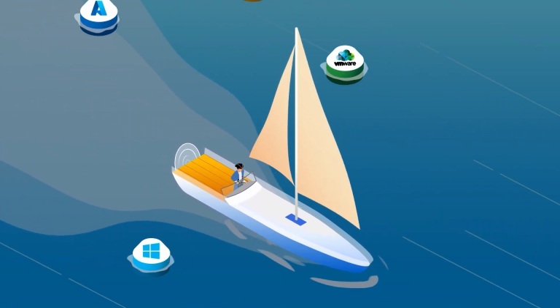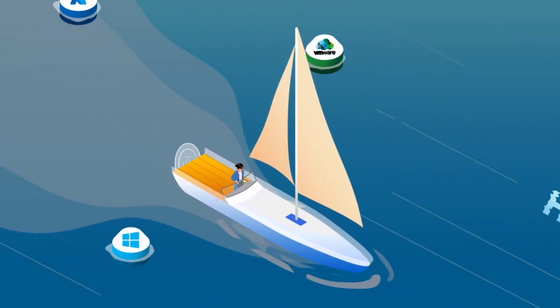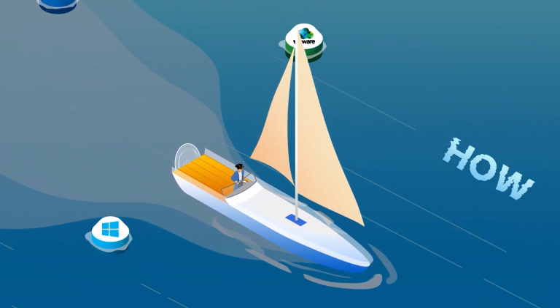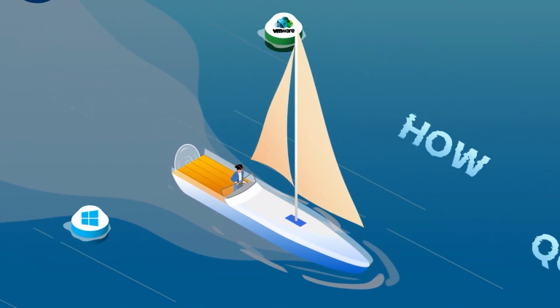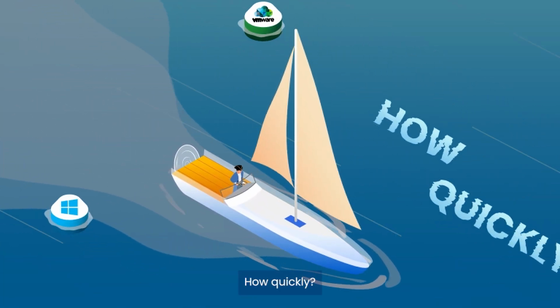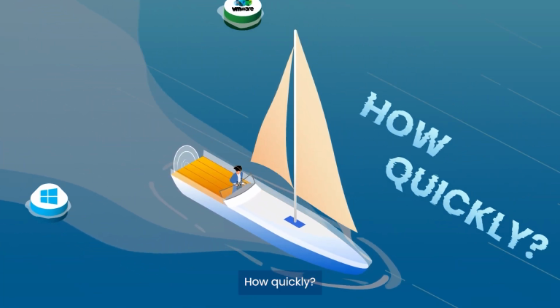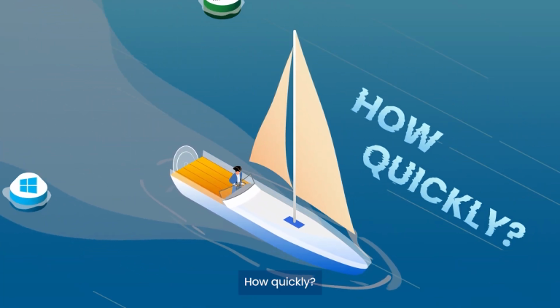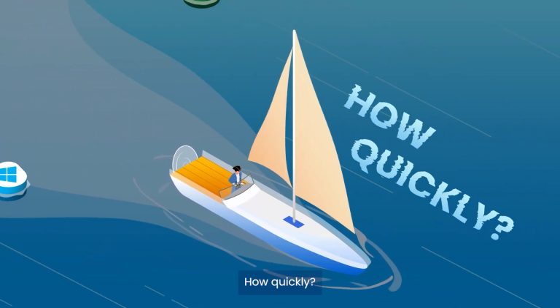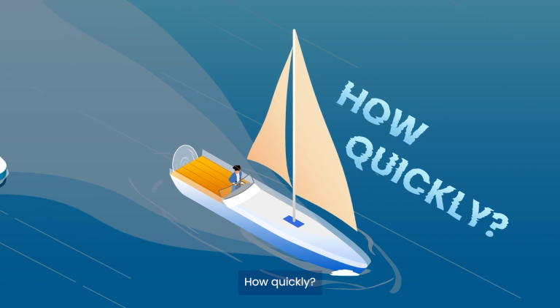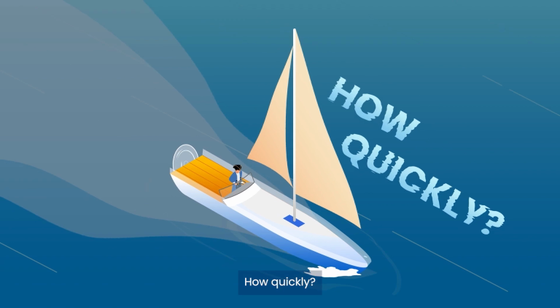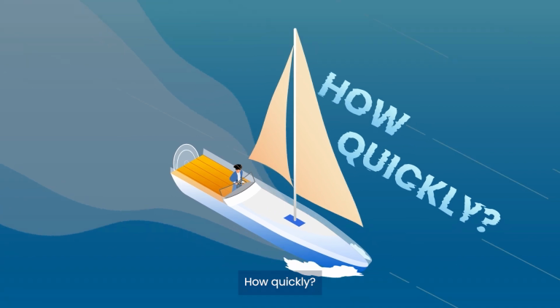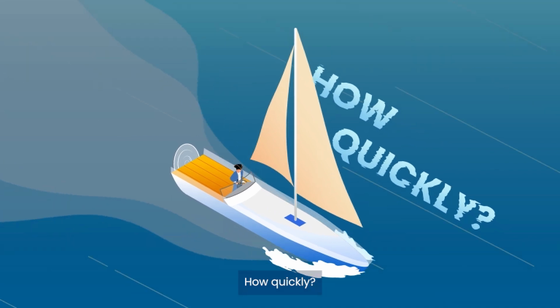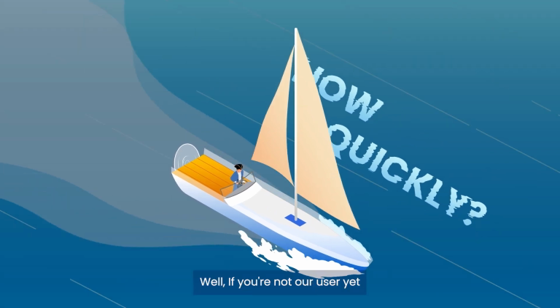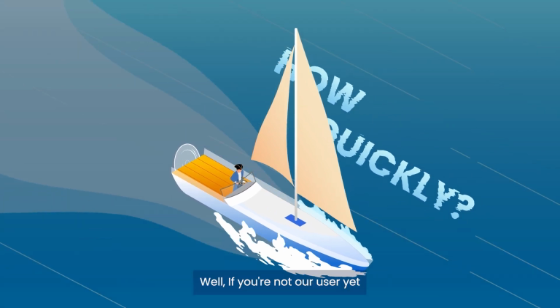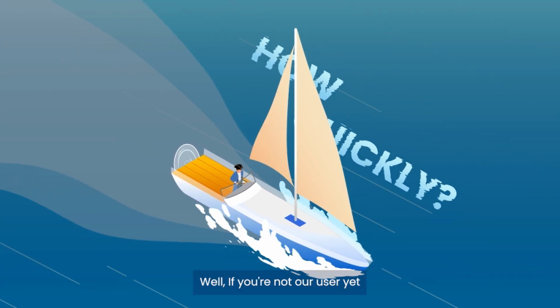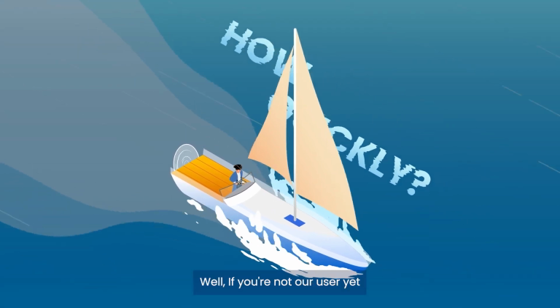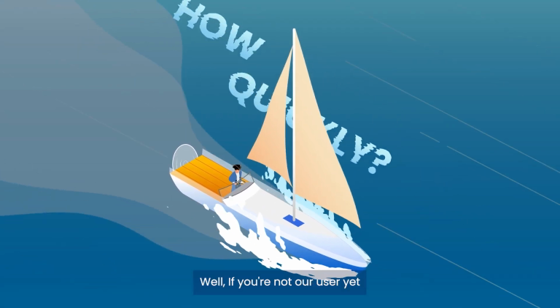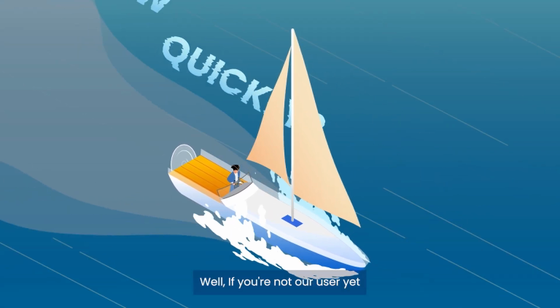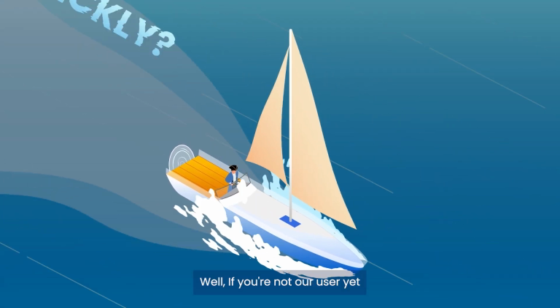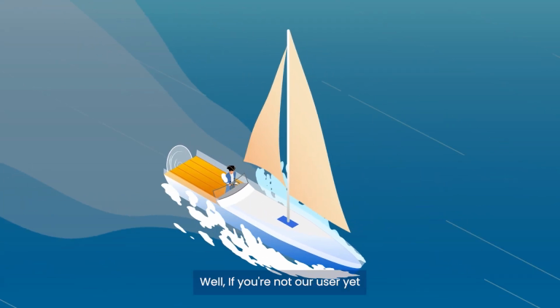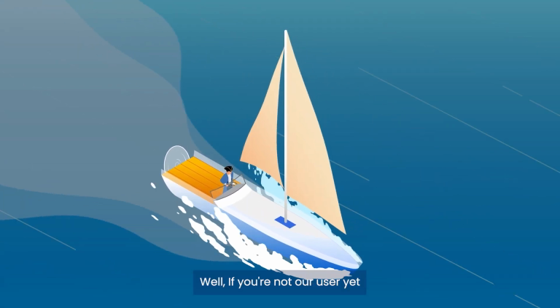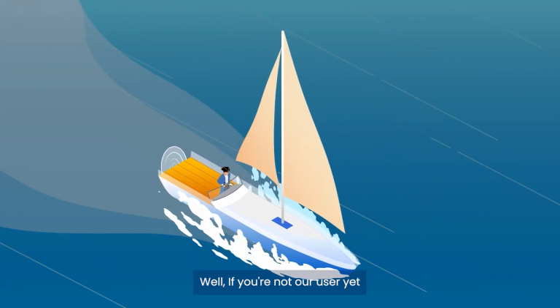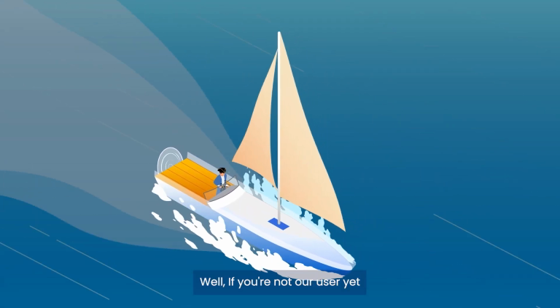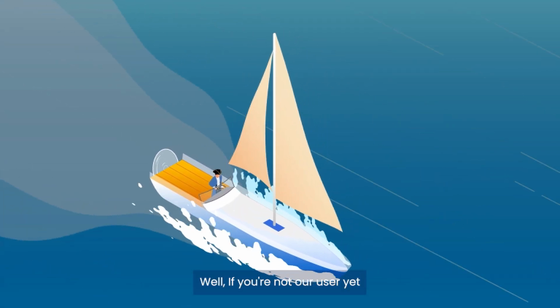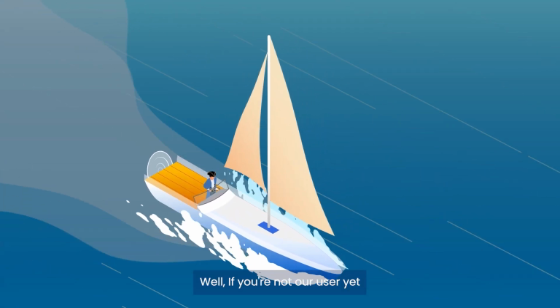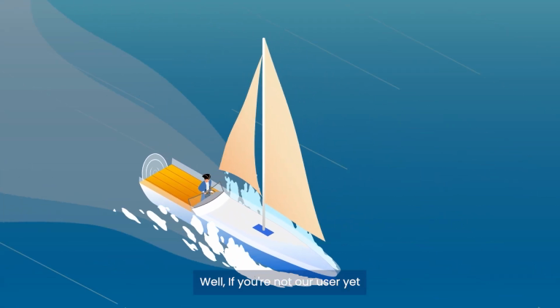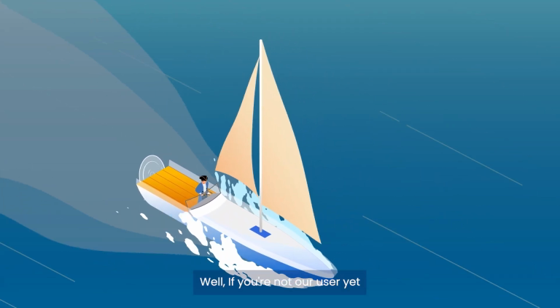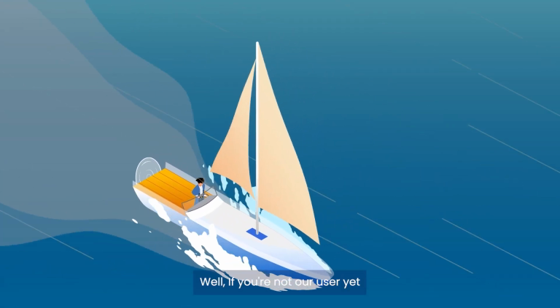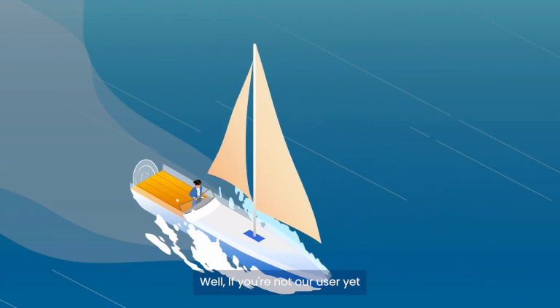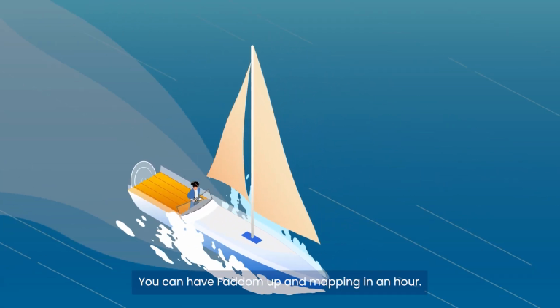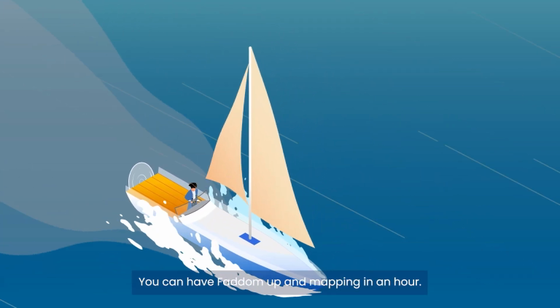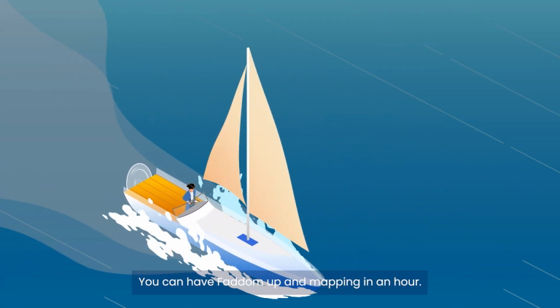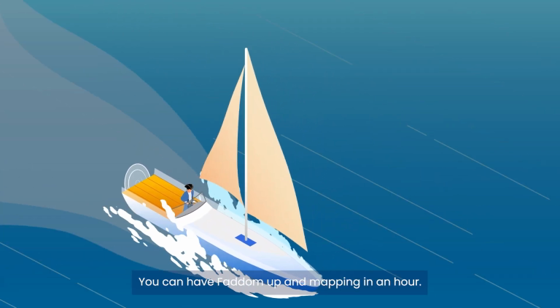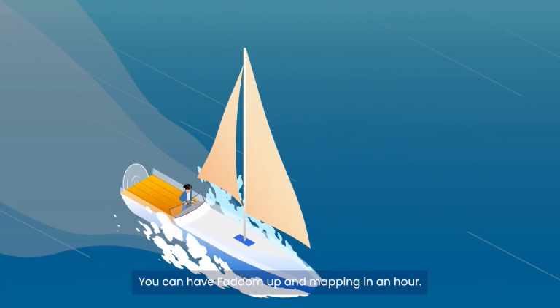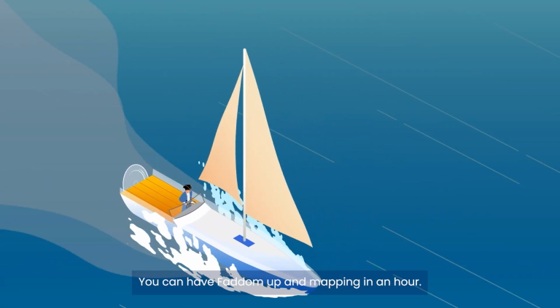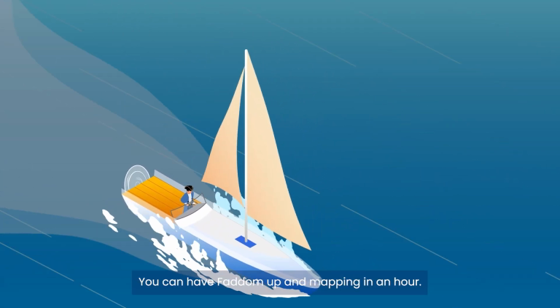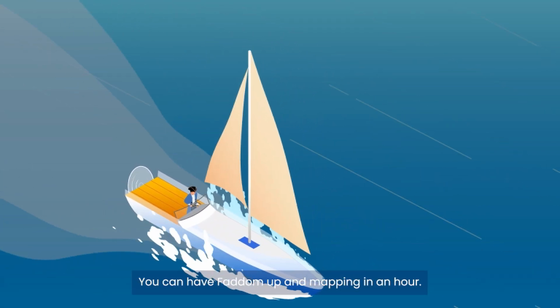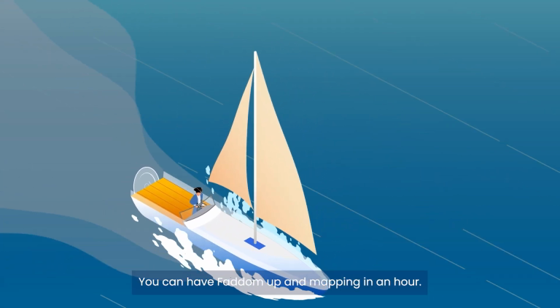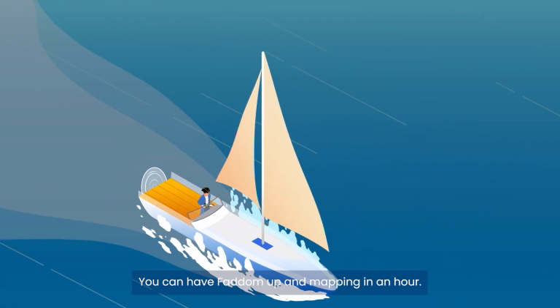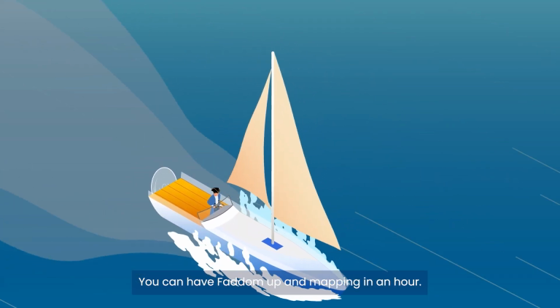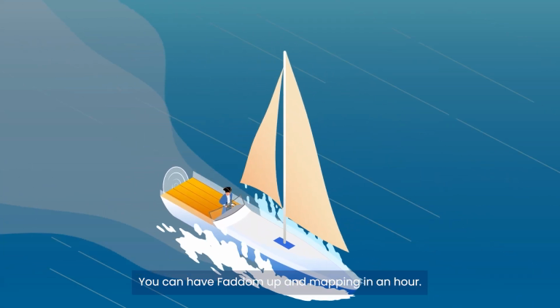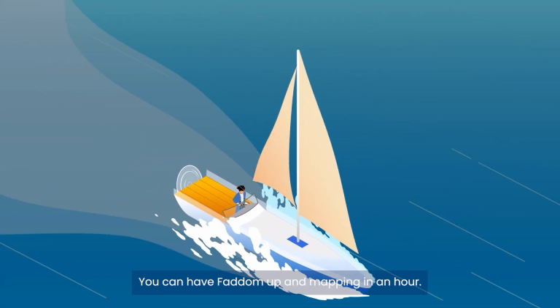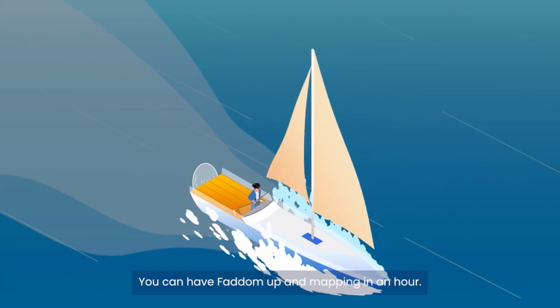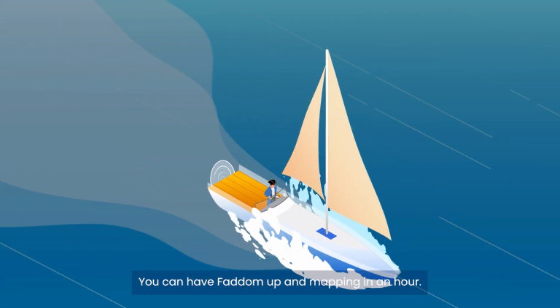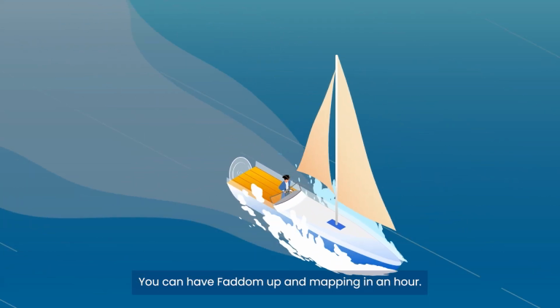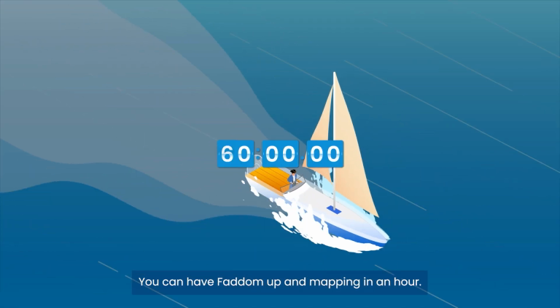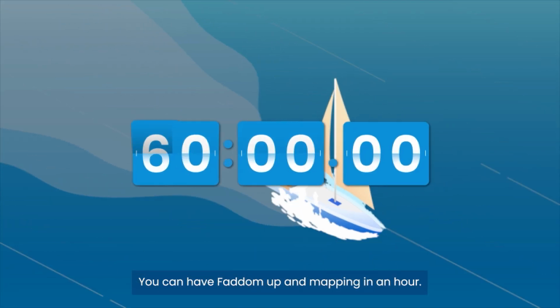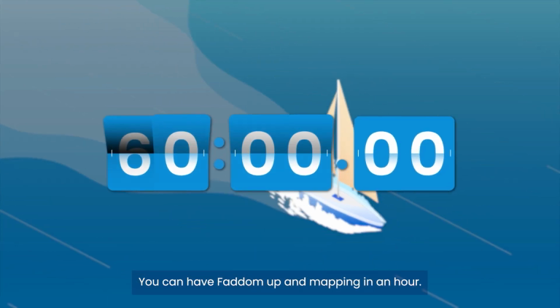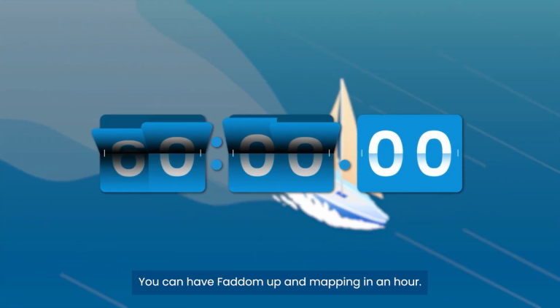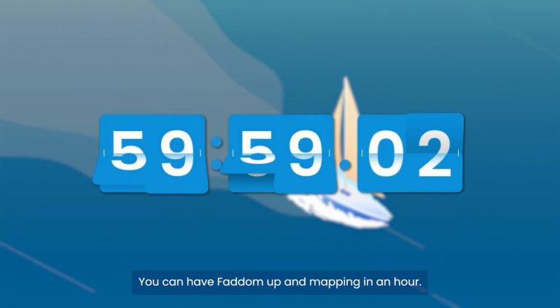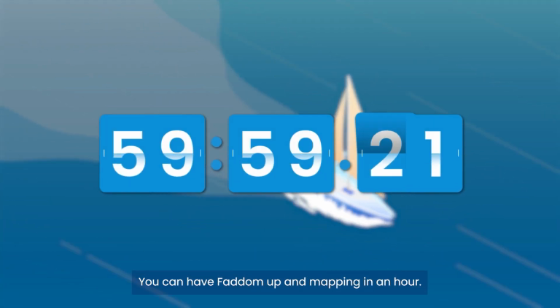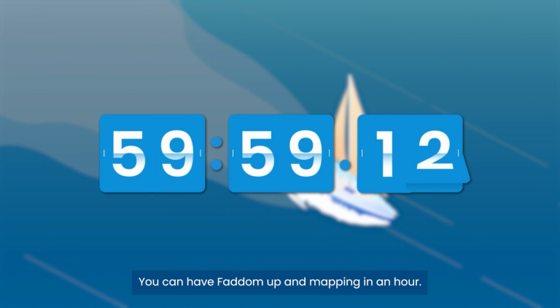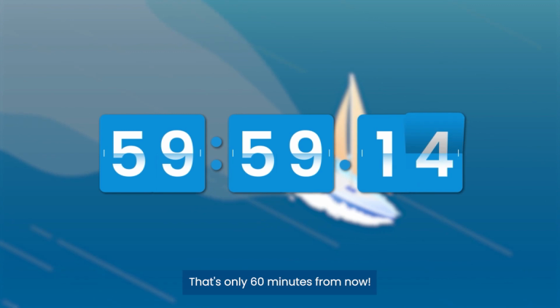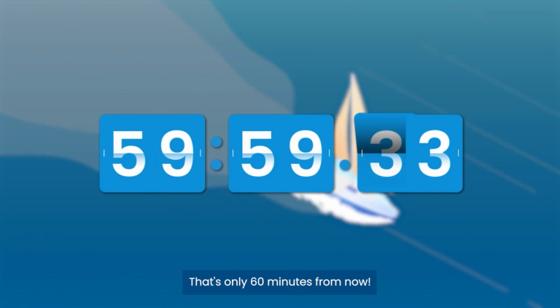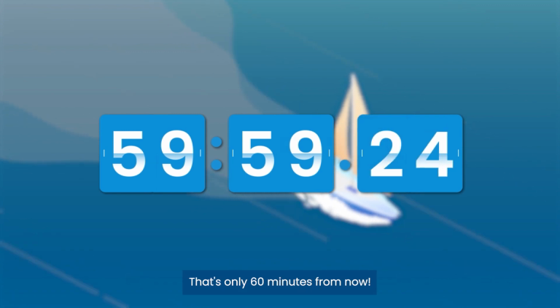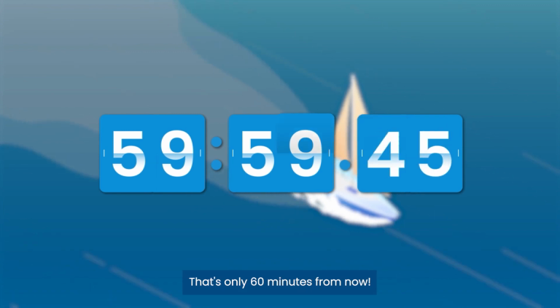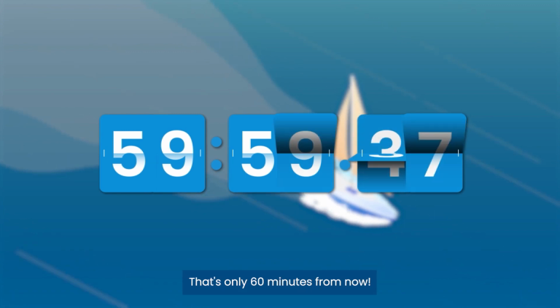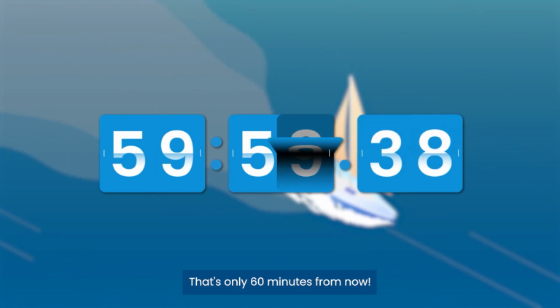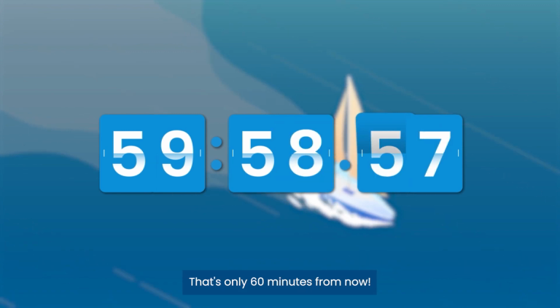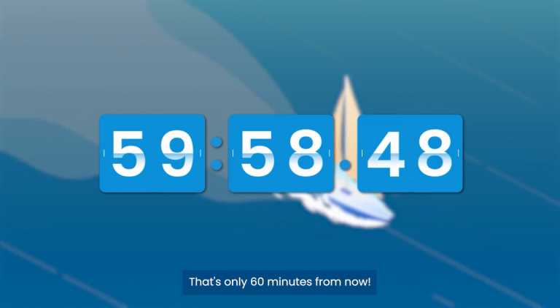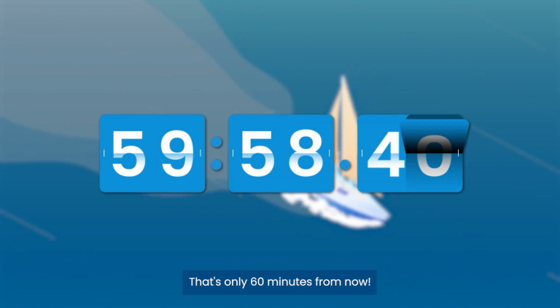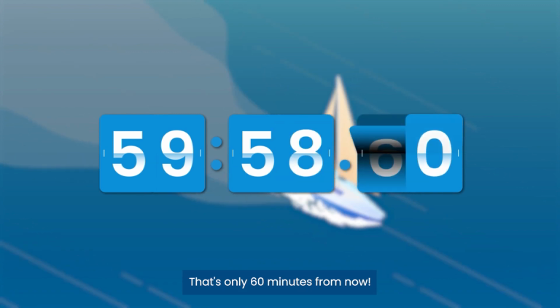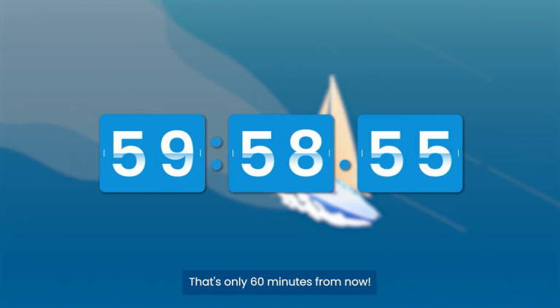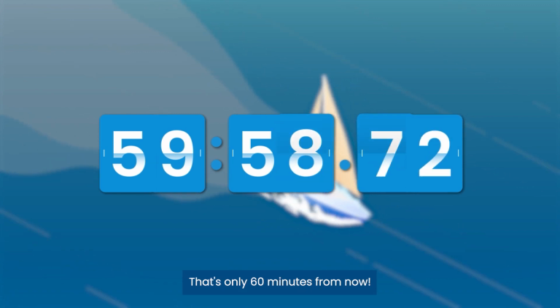How quickly? Well, if you're not our user yet, you can have FATIM up and mapping in an hour! That's only 60 minutes from now!